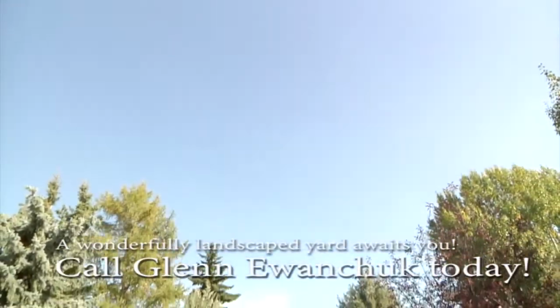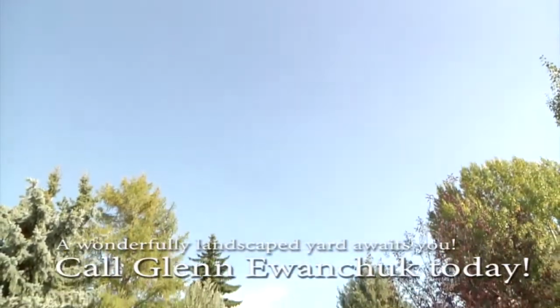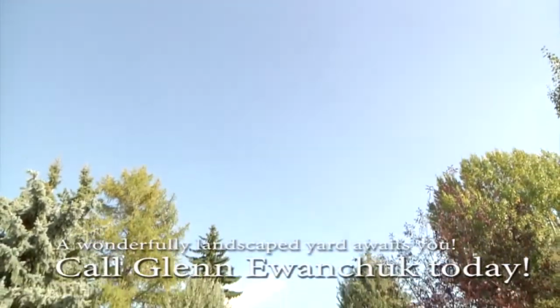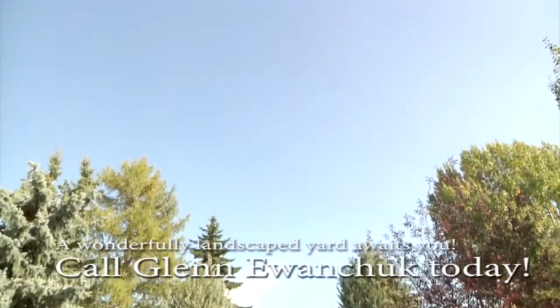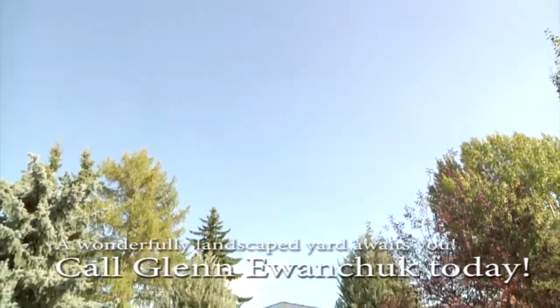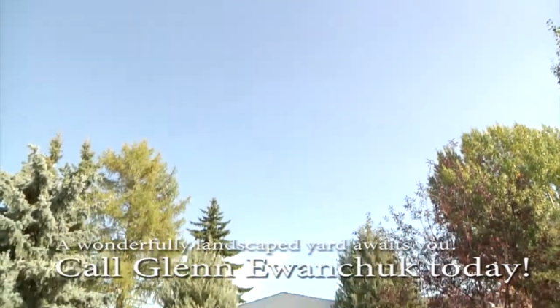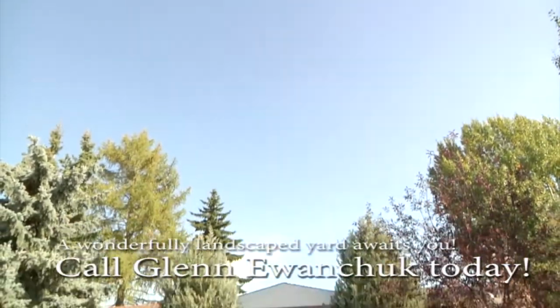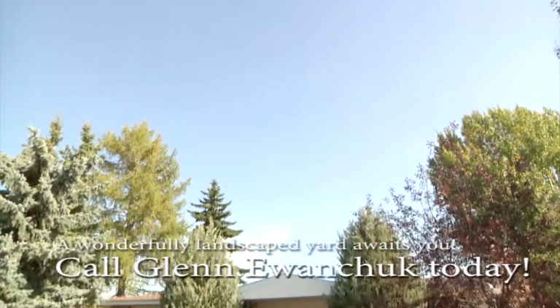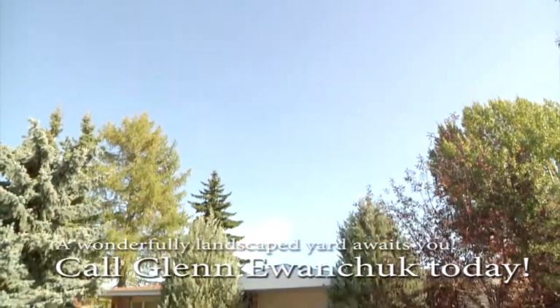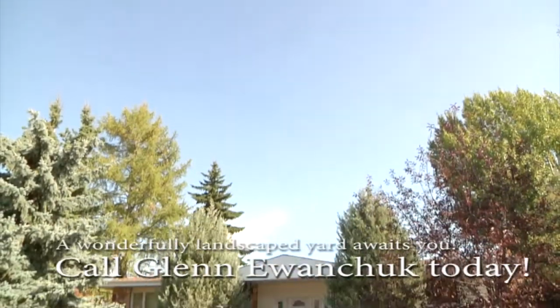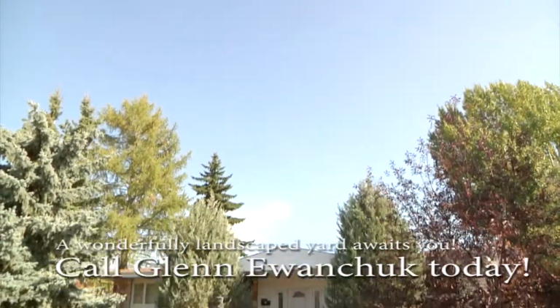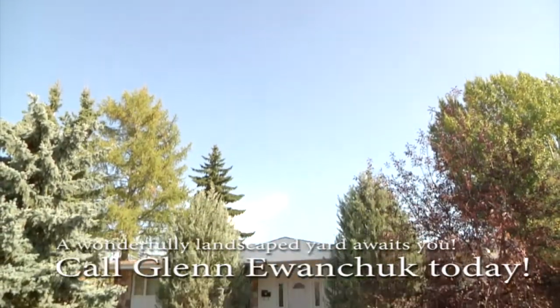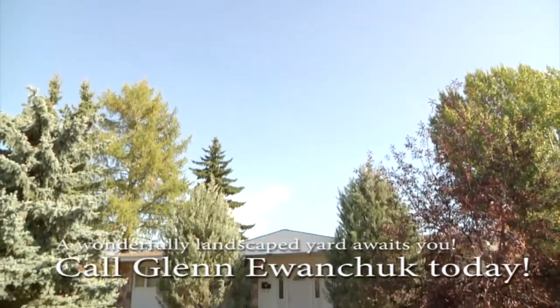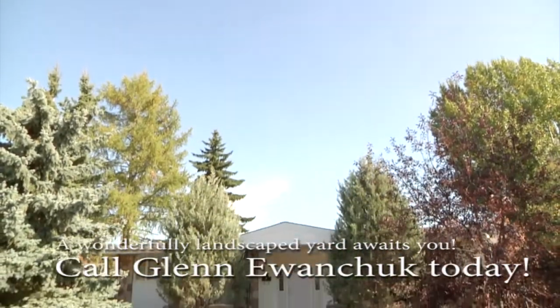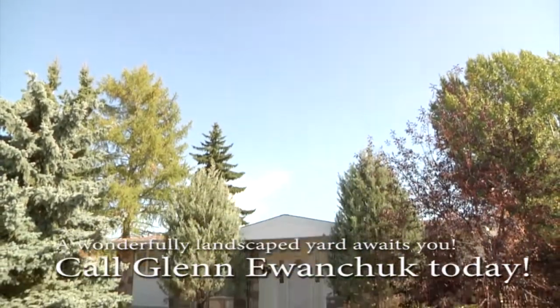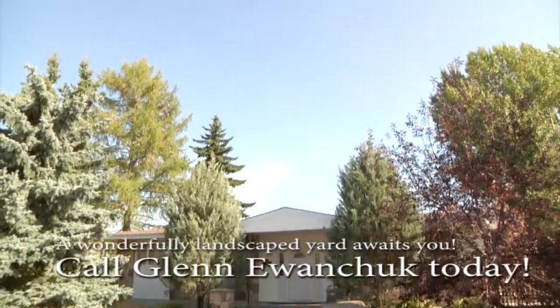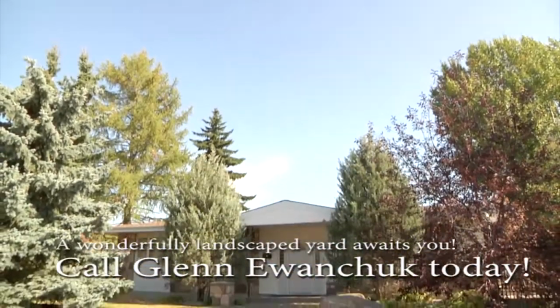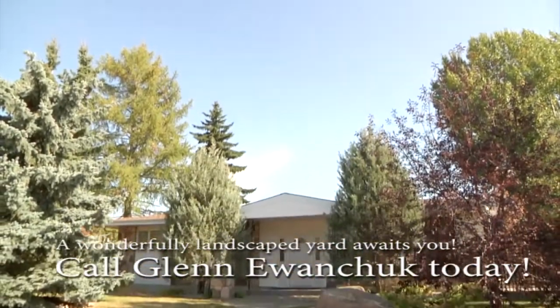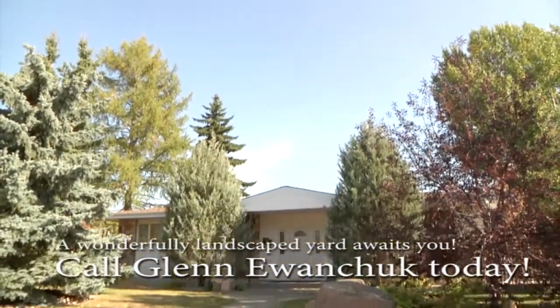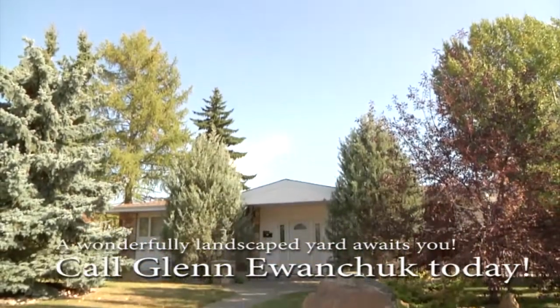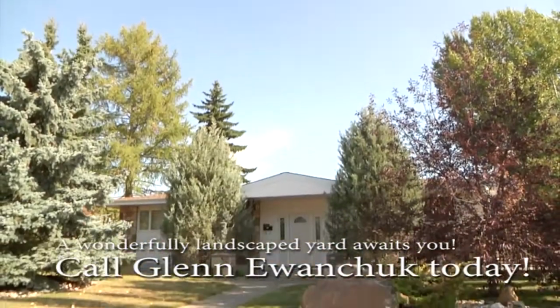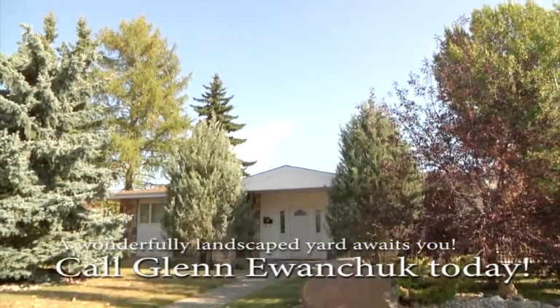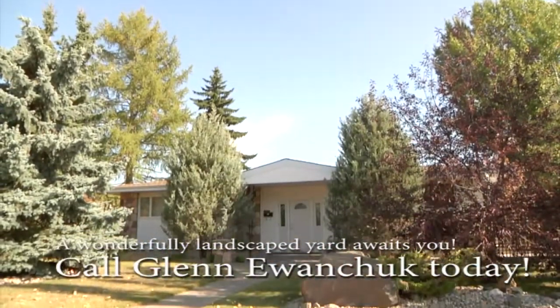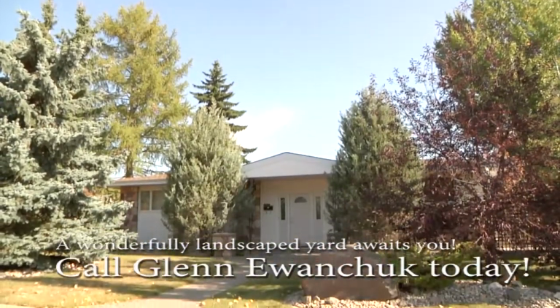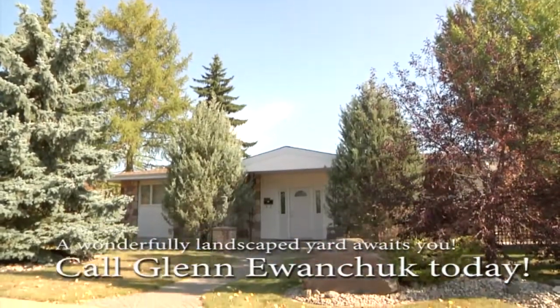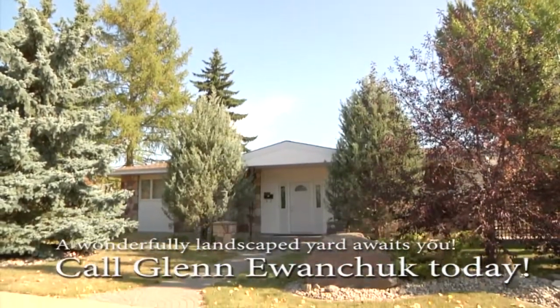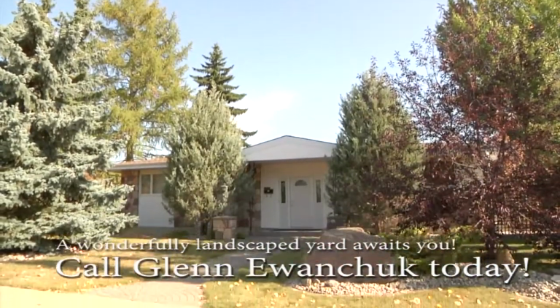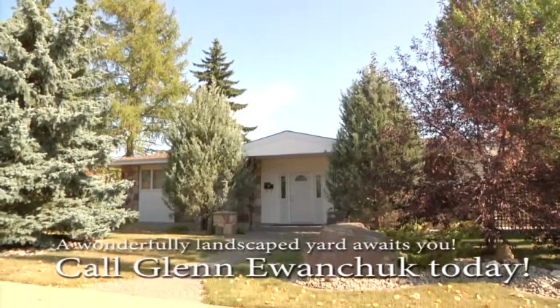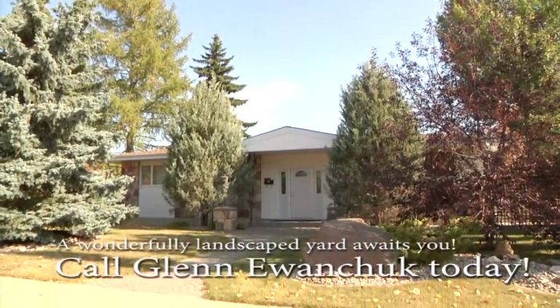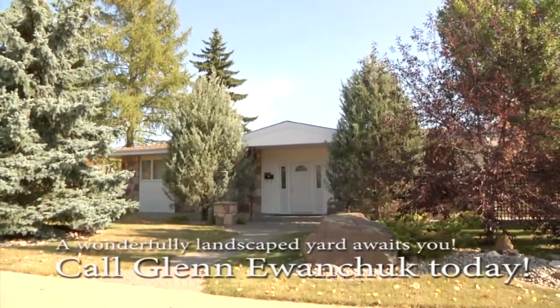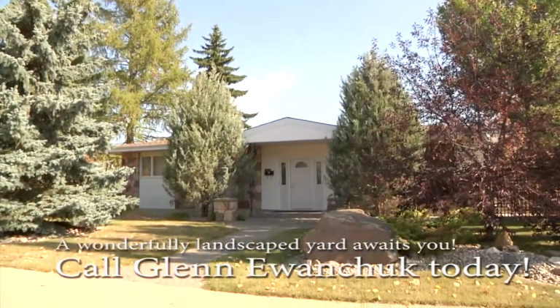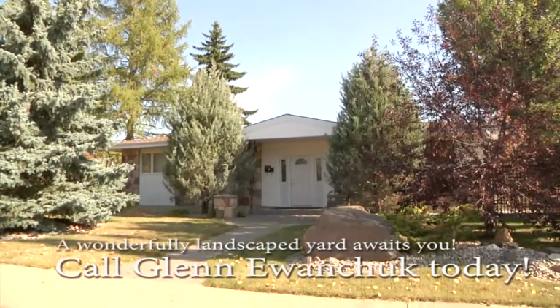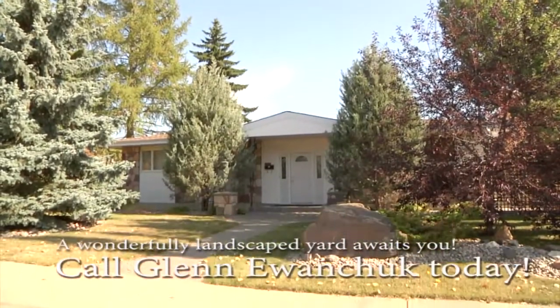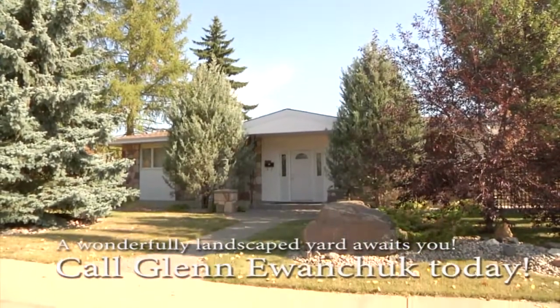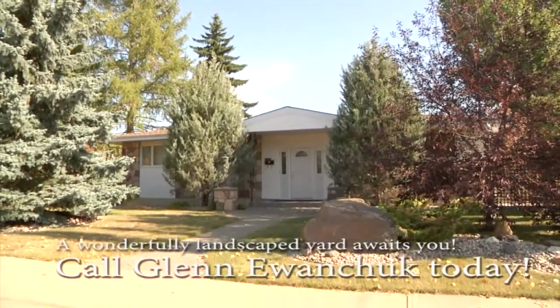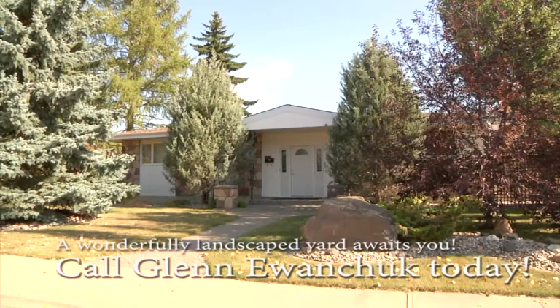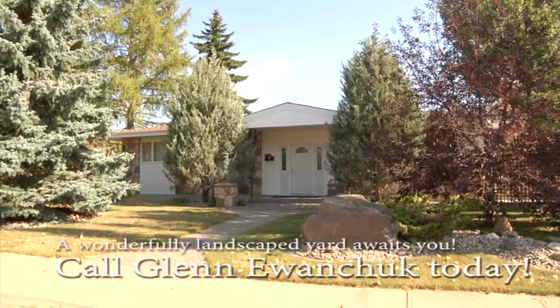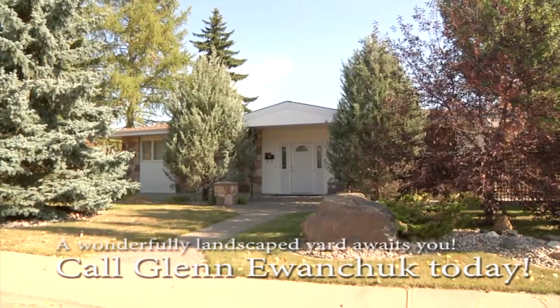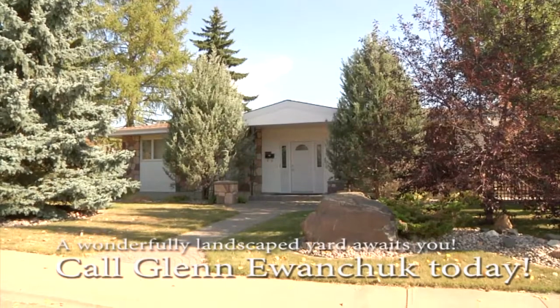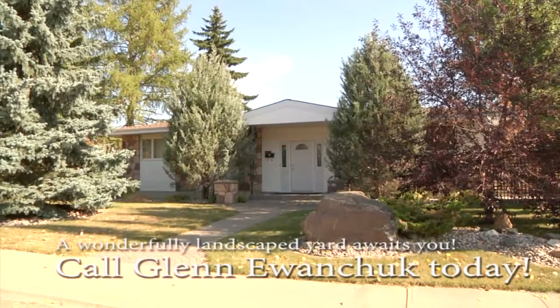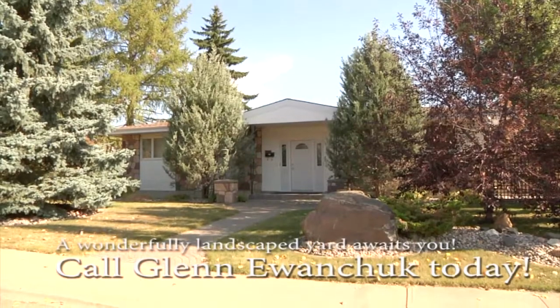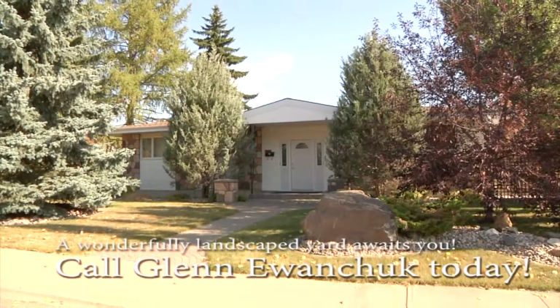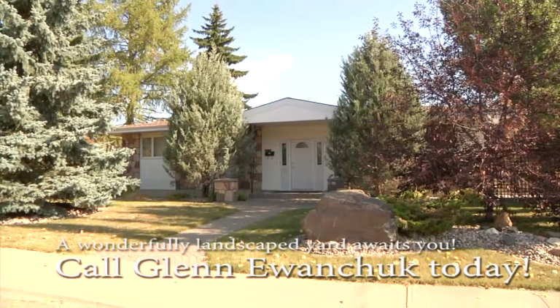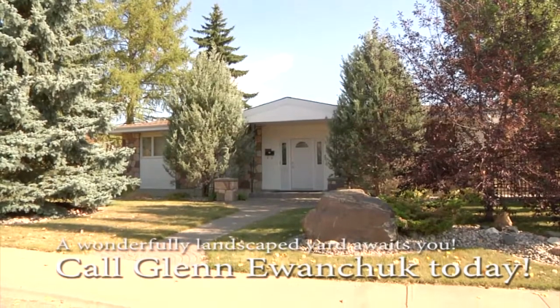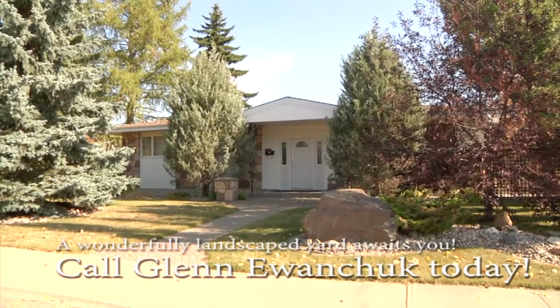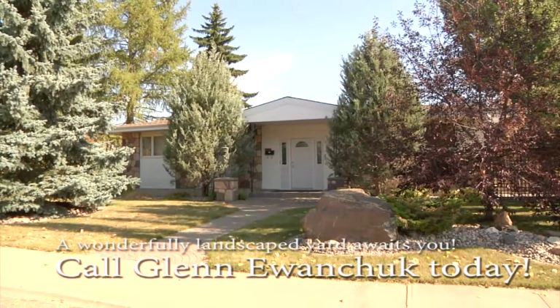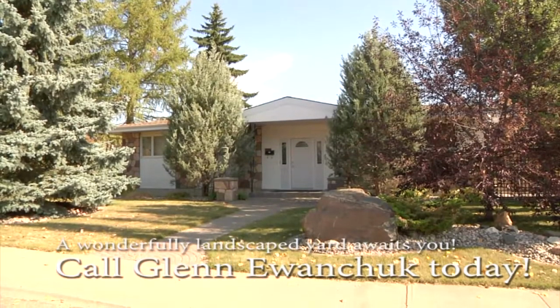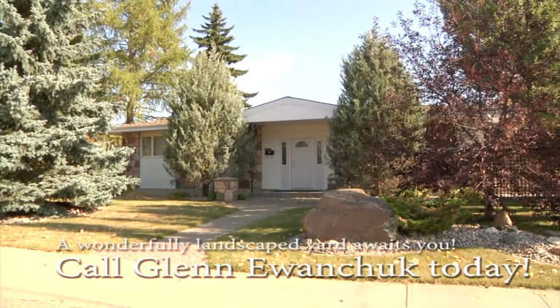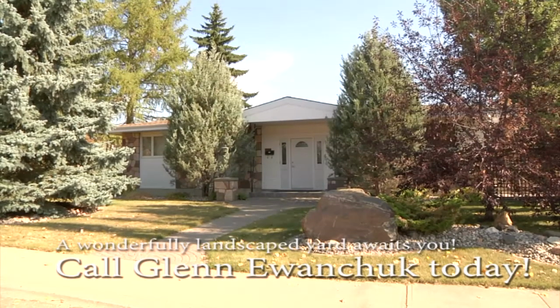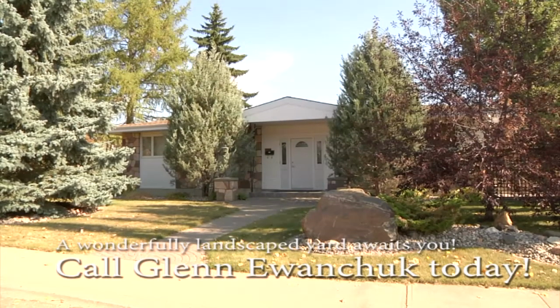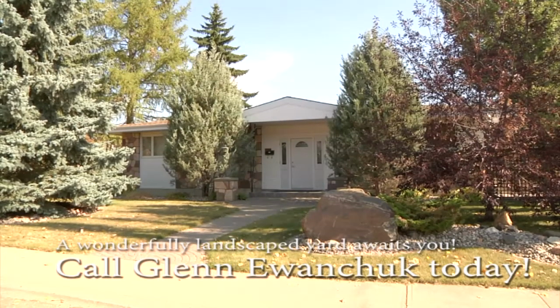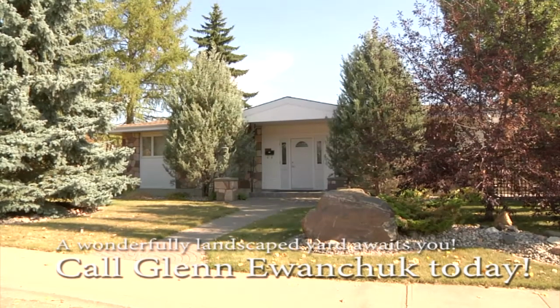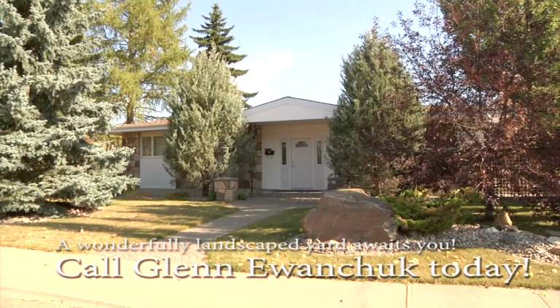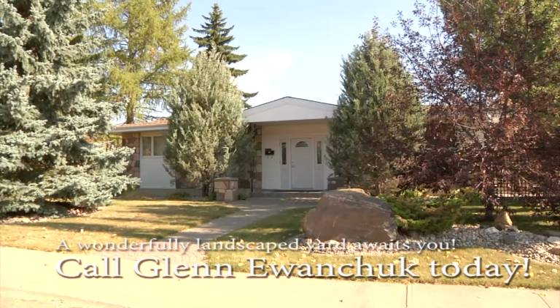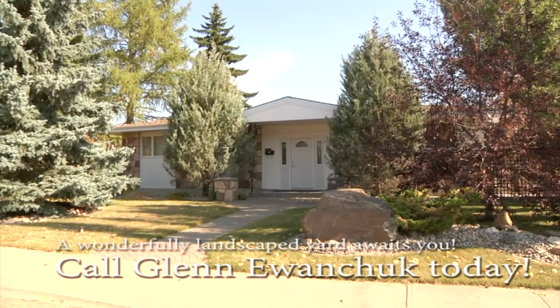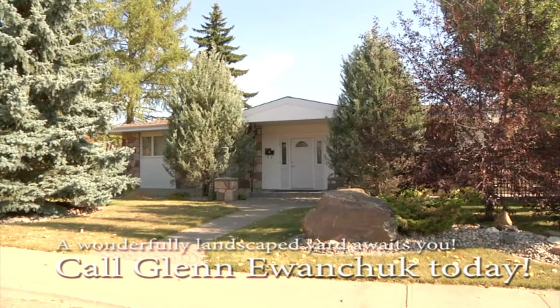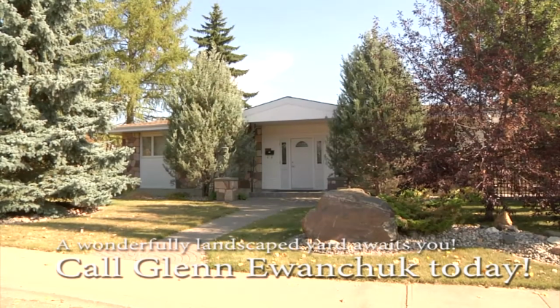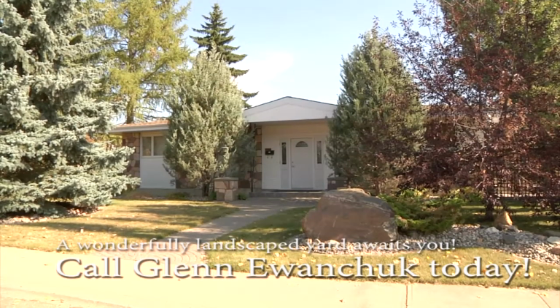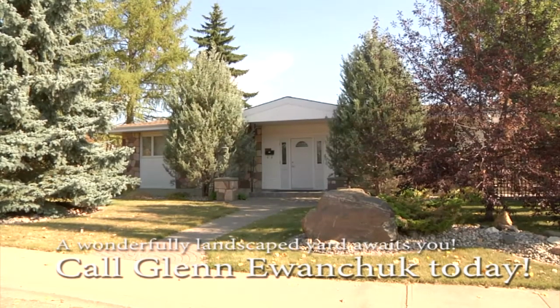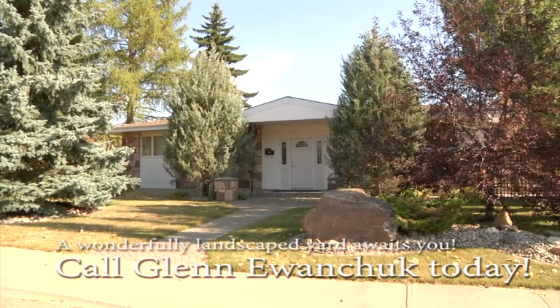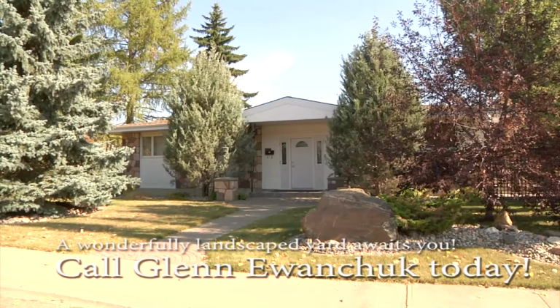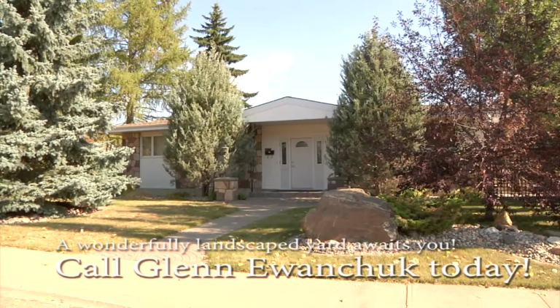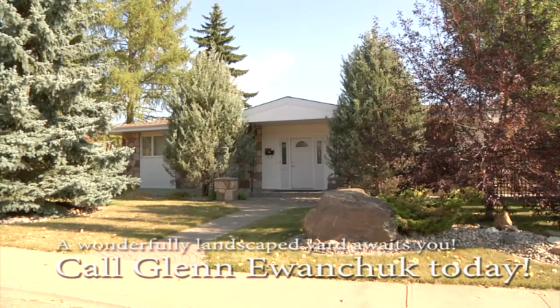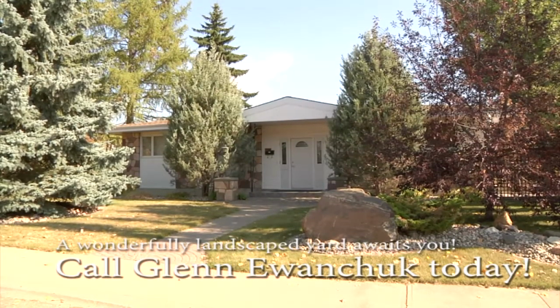For more information on this and other great properties, call Glenn or Angela Iwanchuk or visit glenniwanchuk.com.